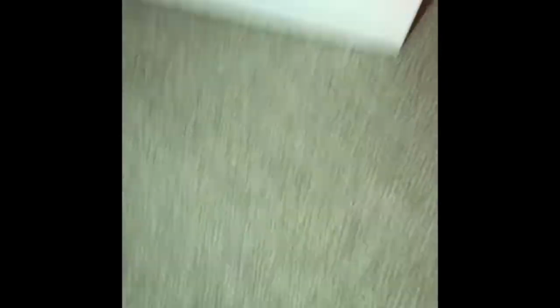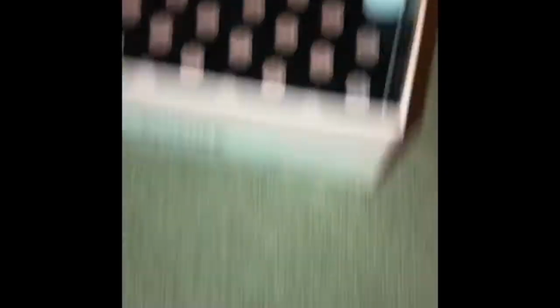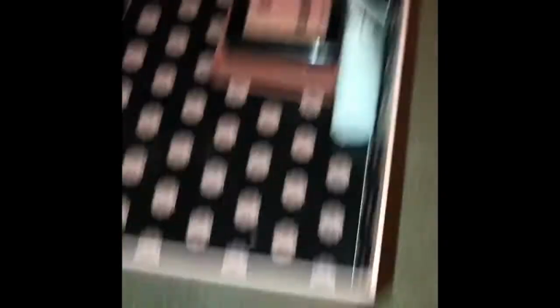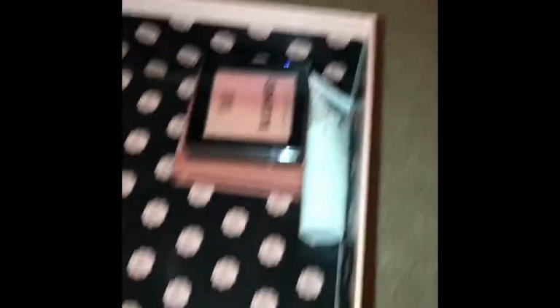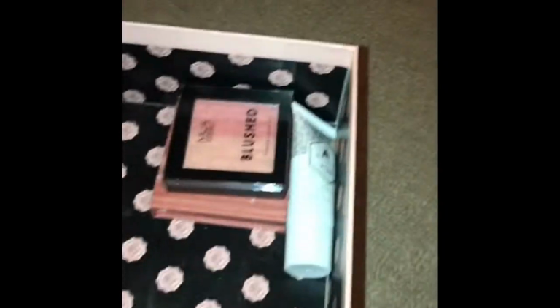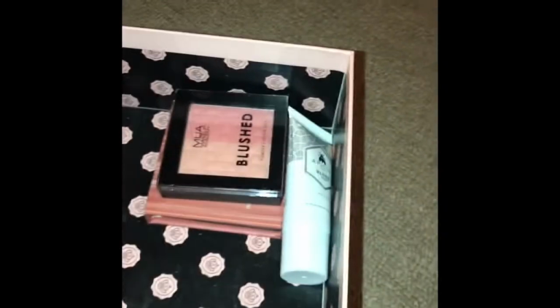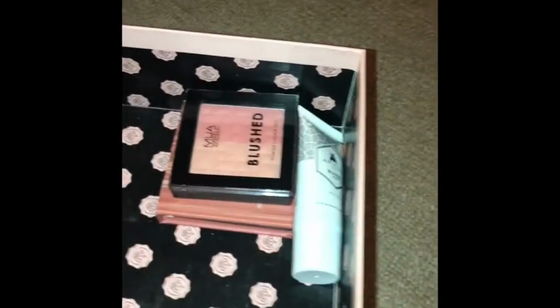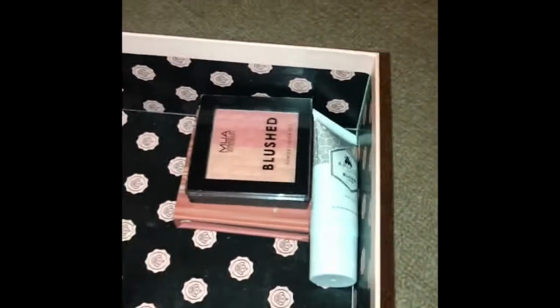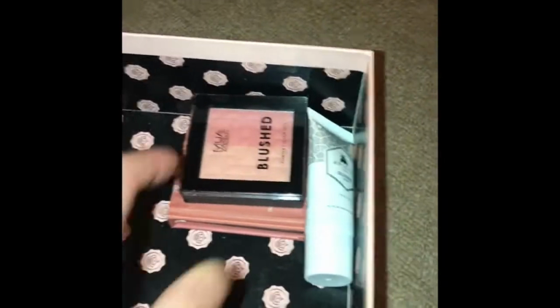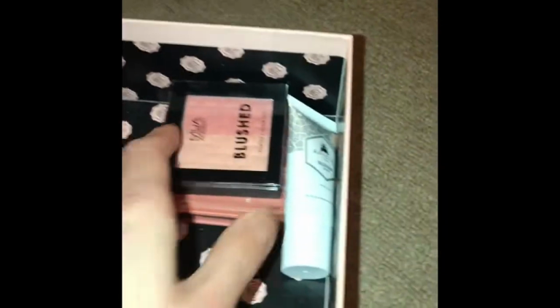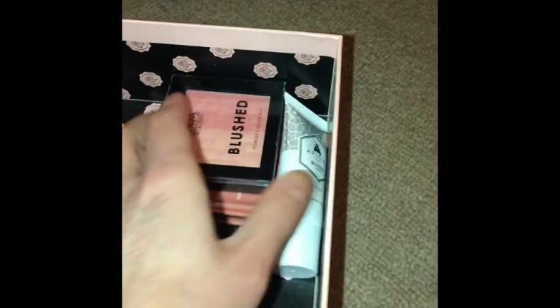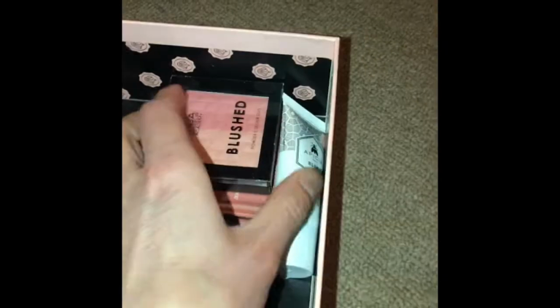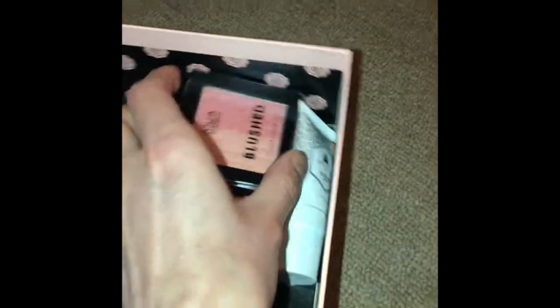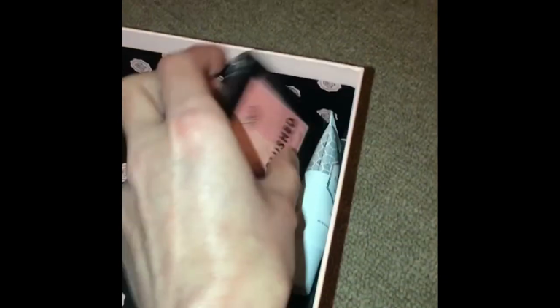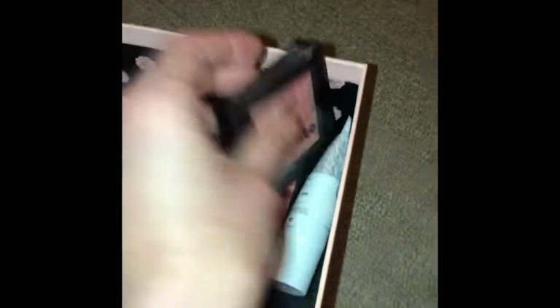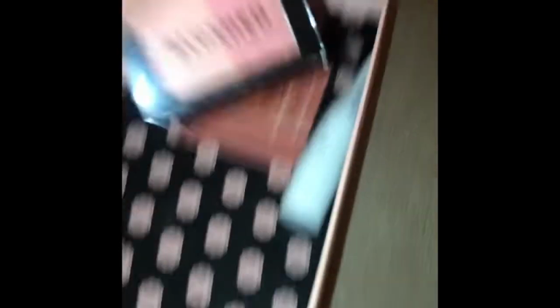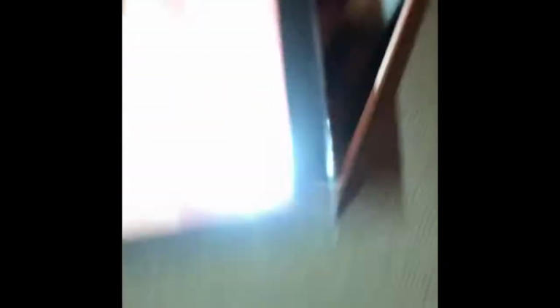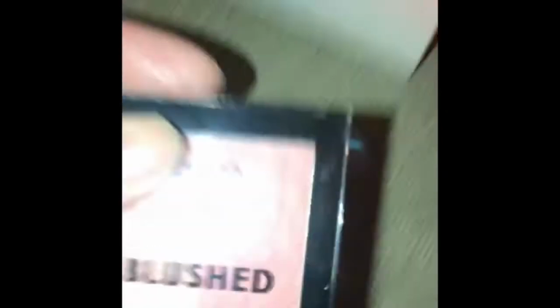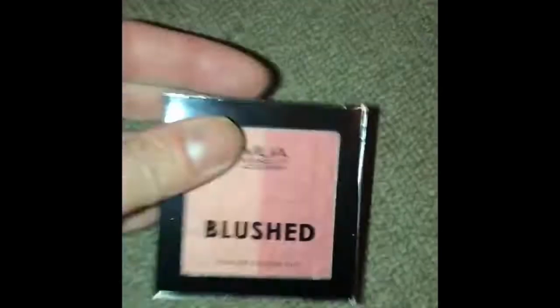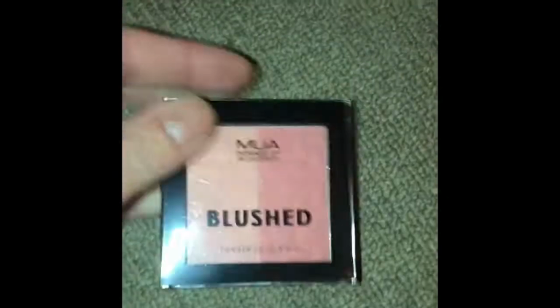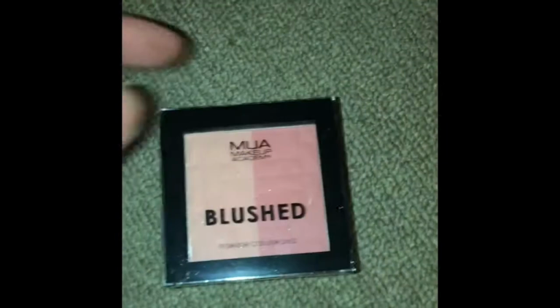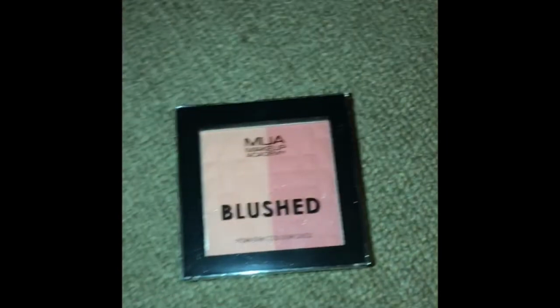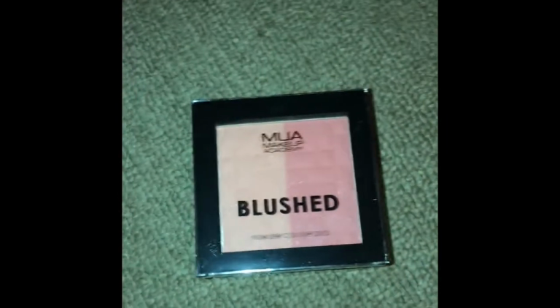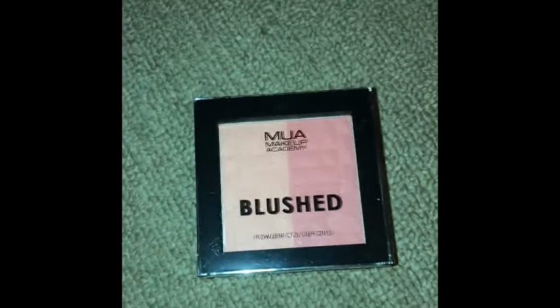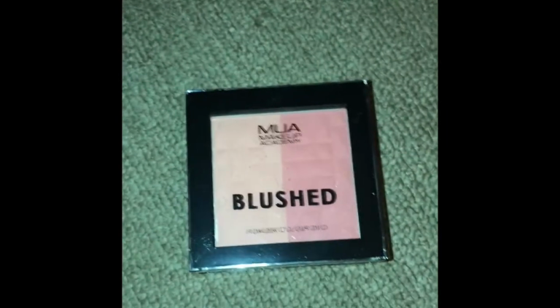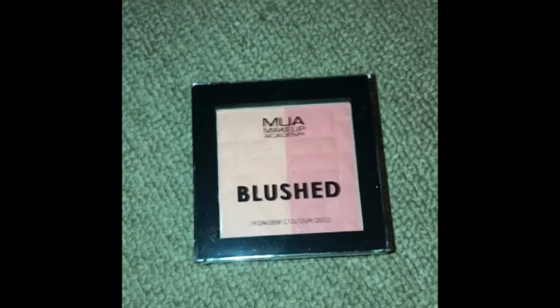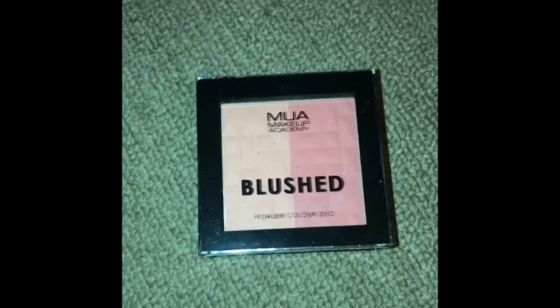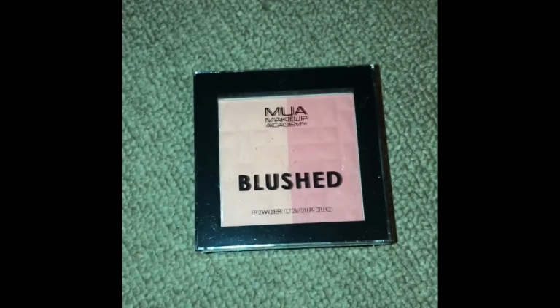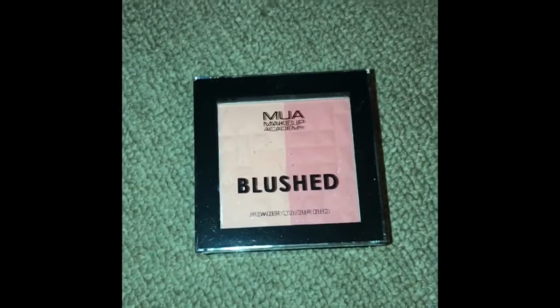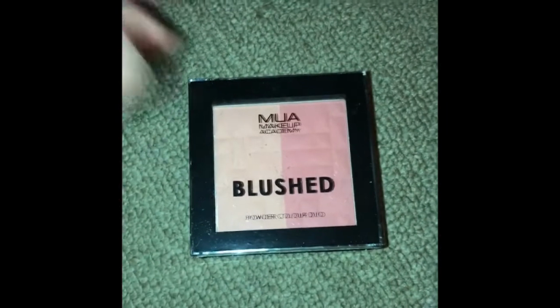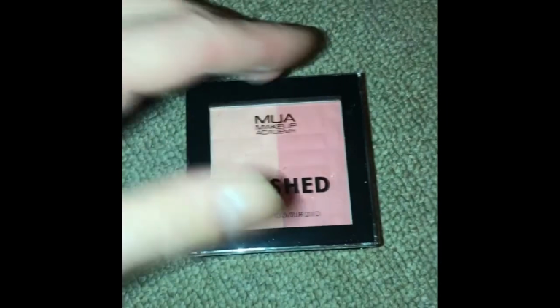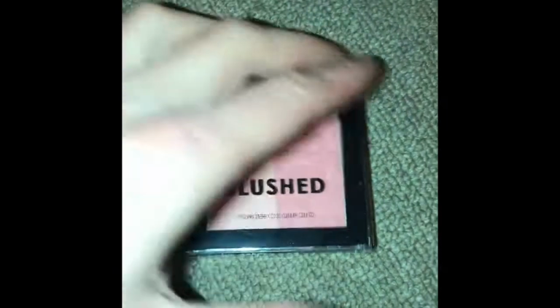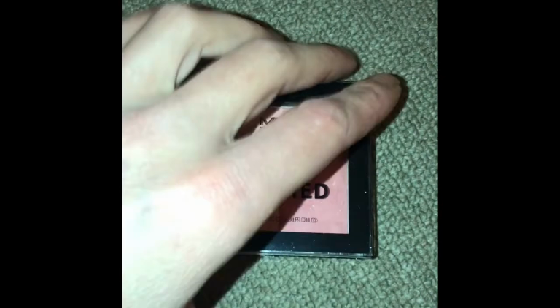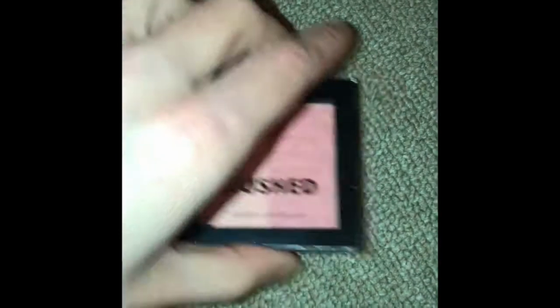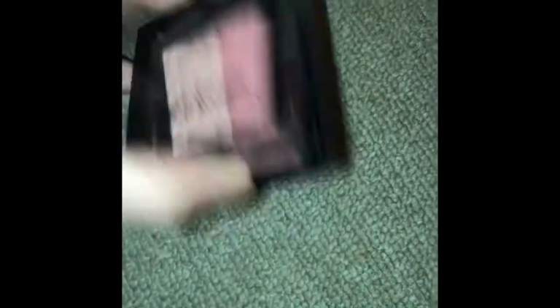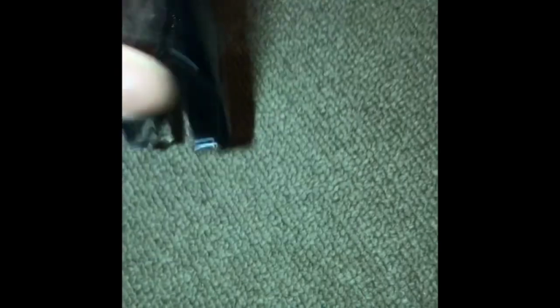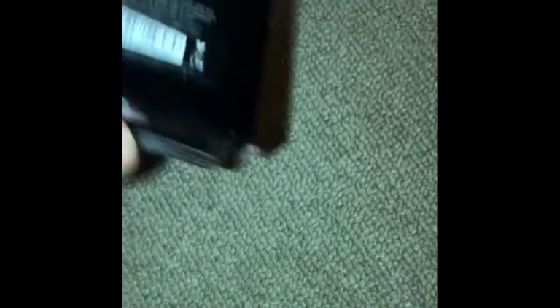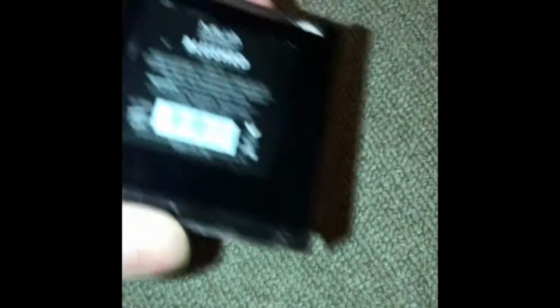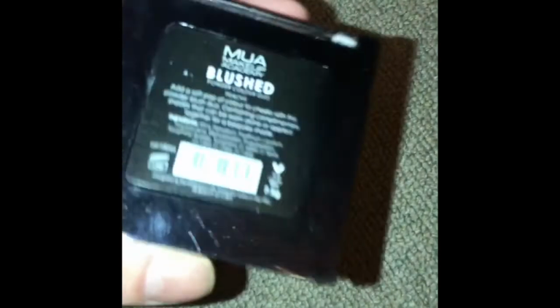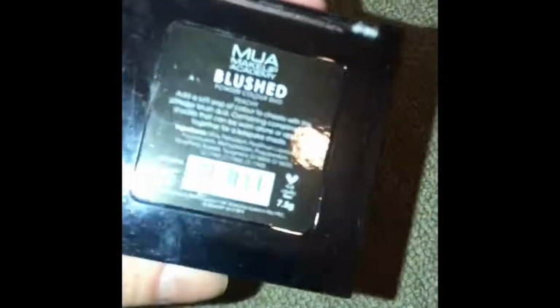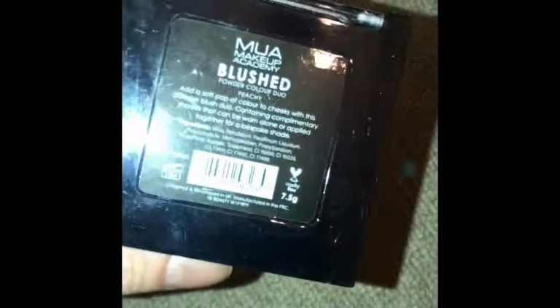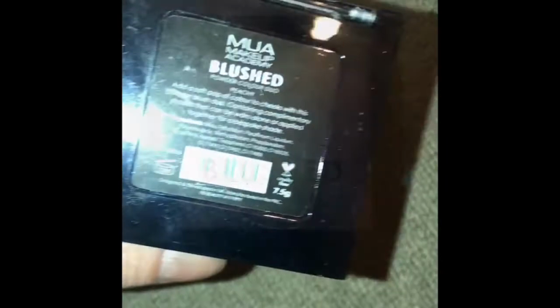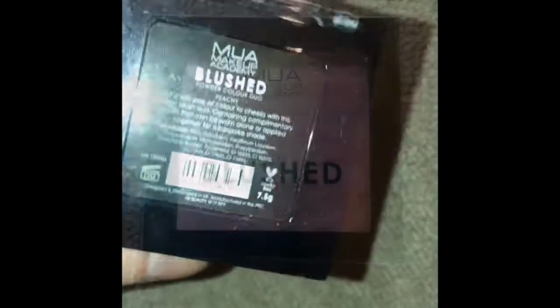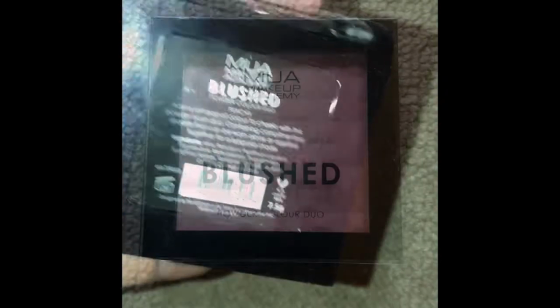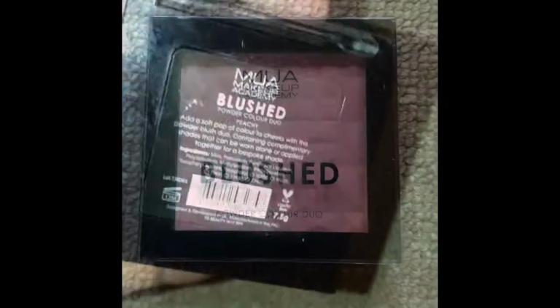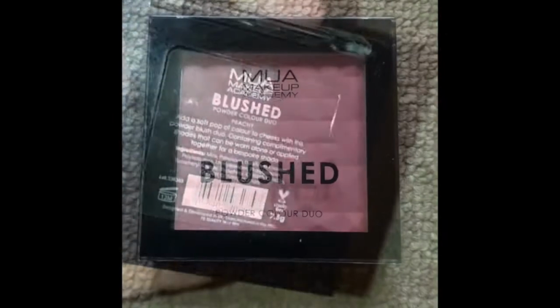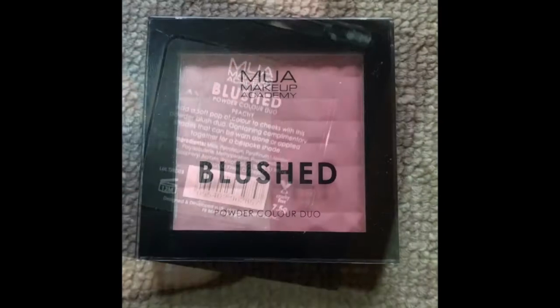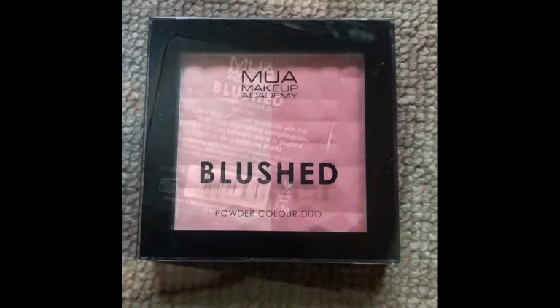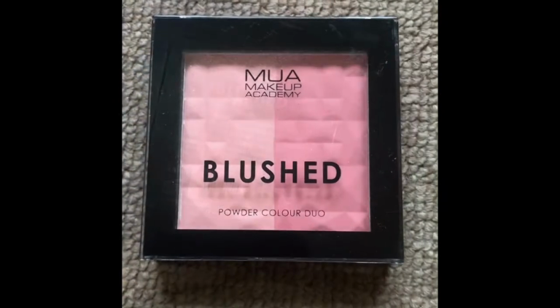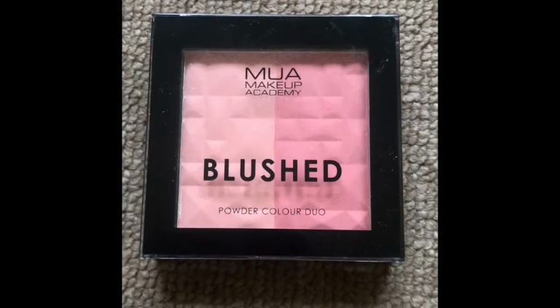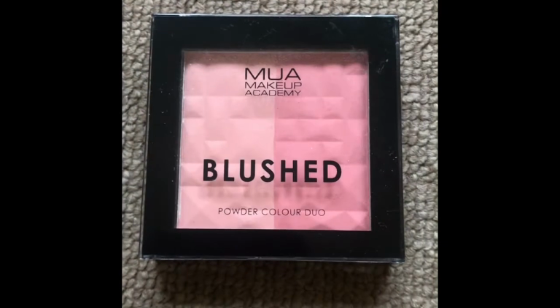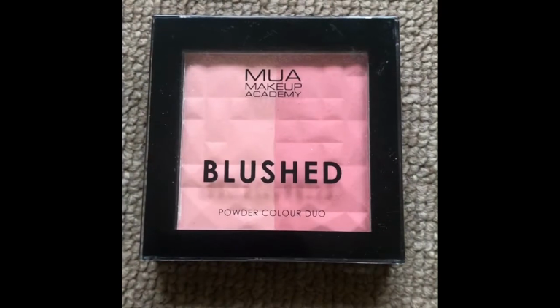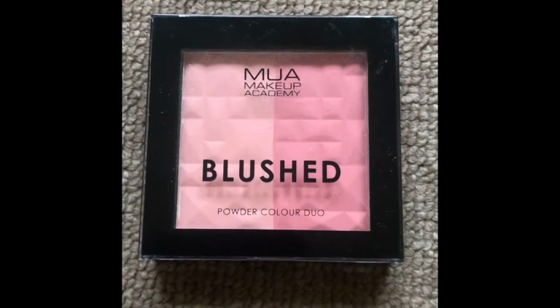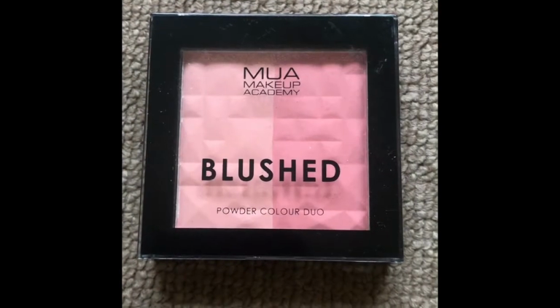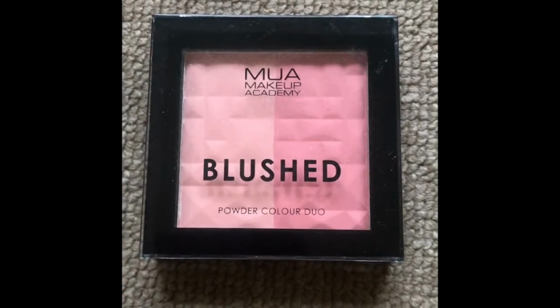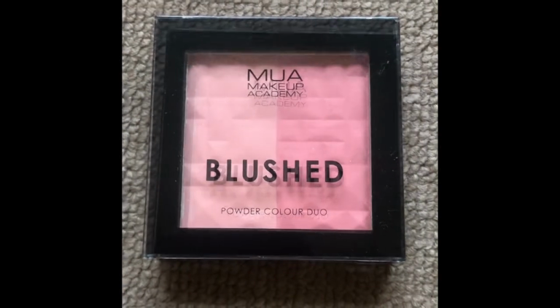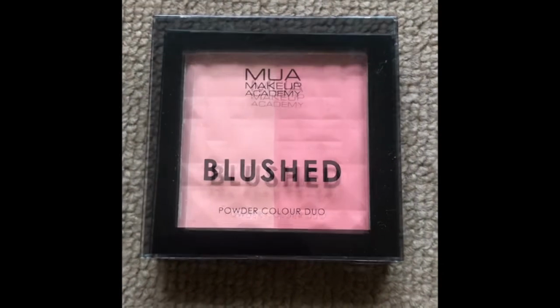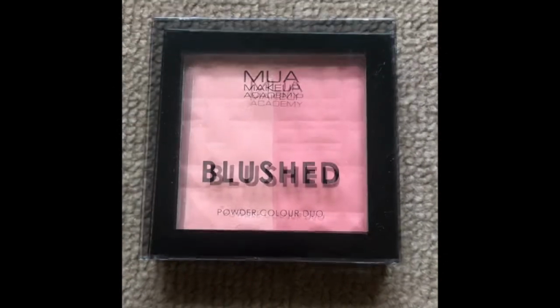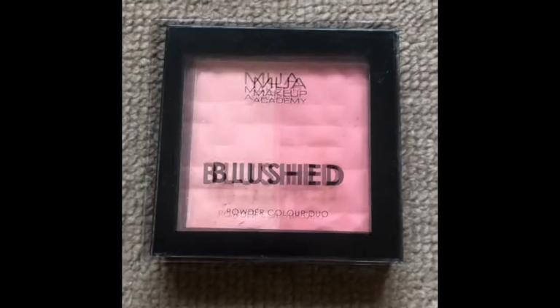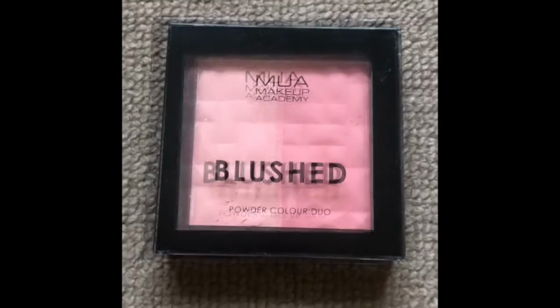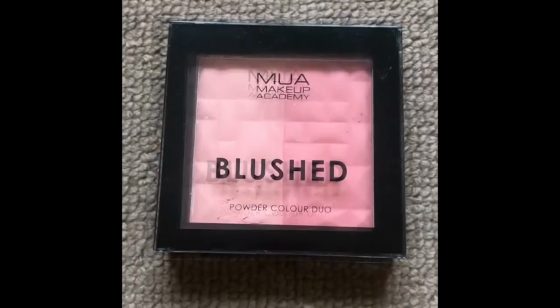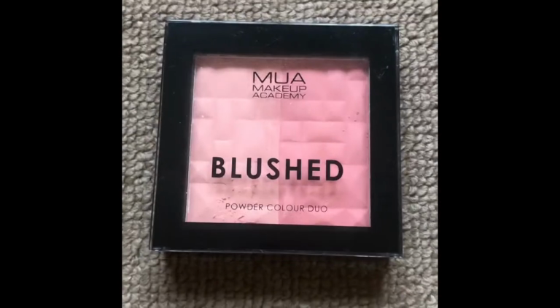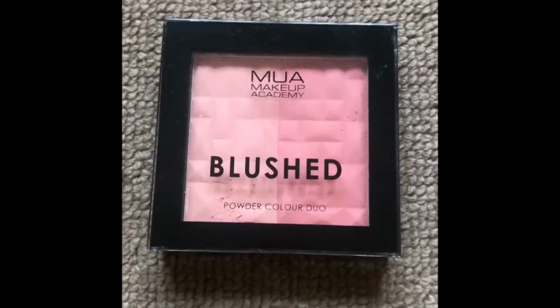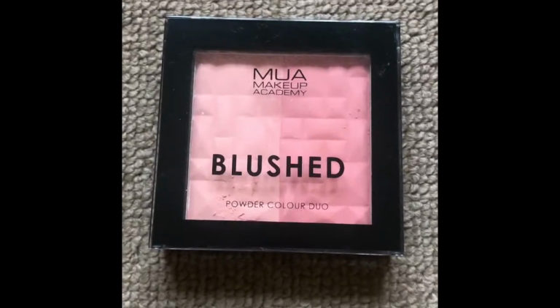This is by MUA Makeup Academy. It's a blushed powder colour duo and it's in the shade Peachy.